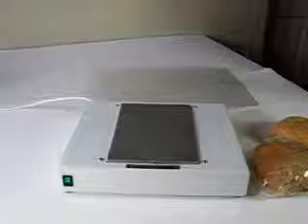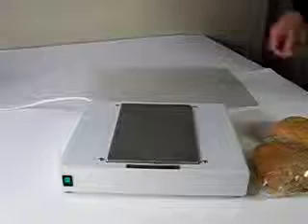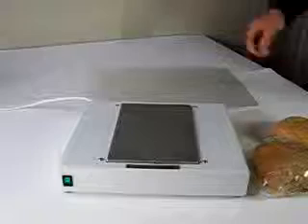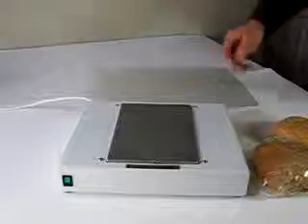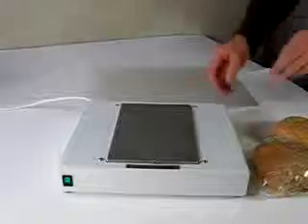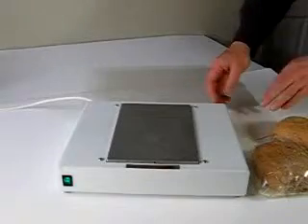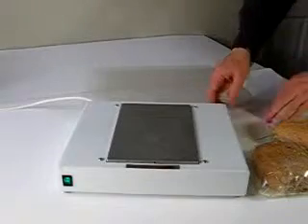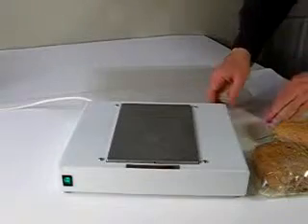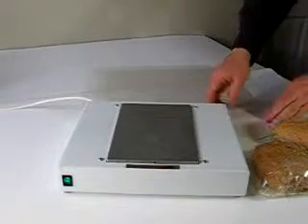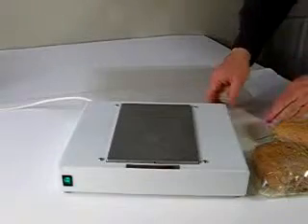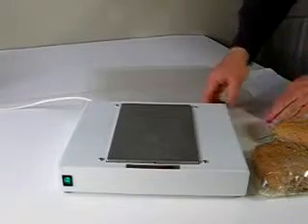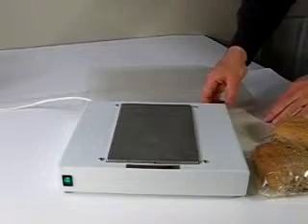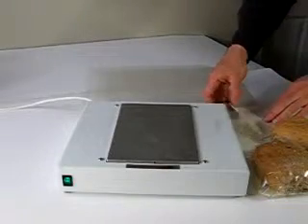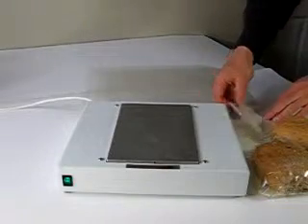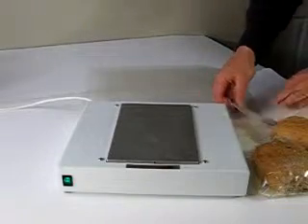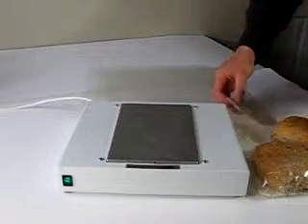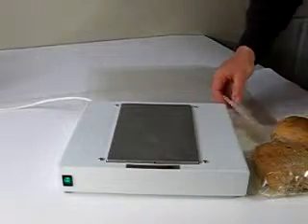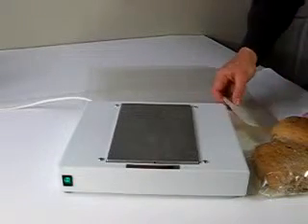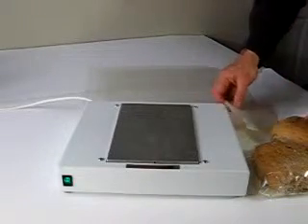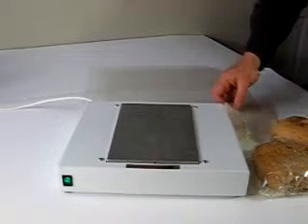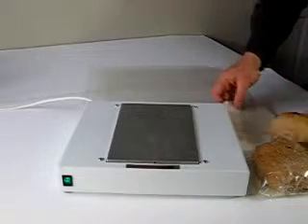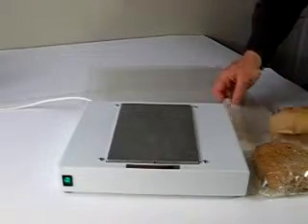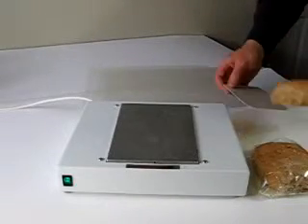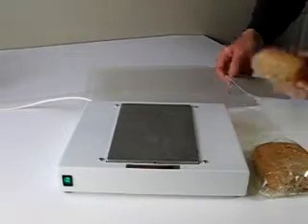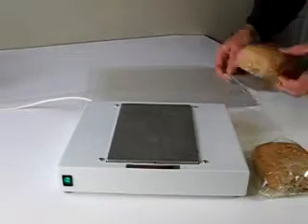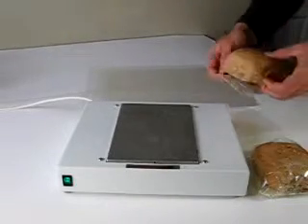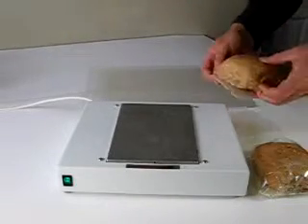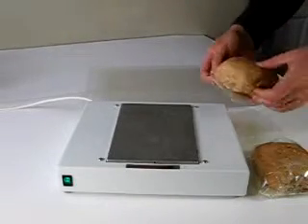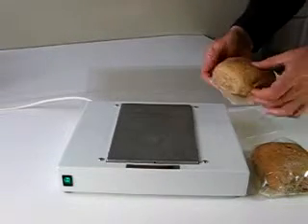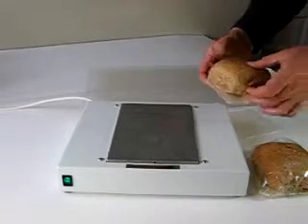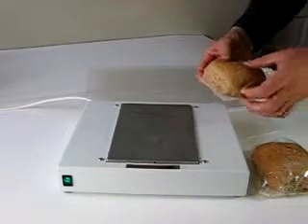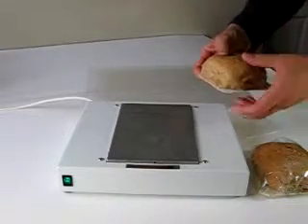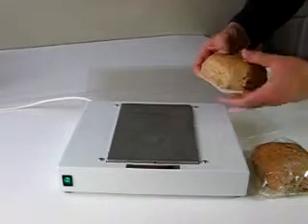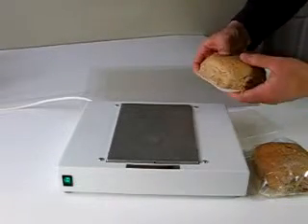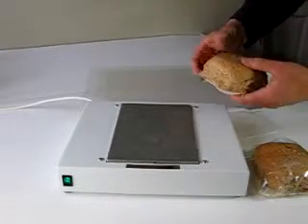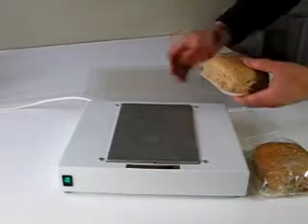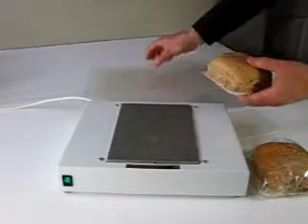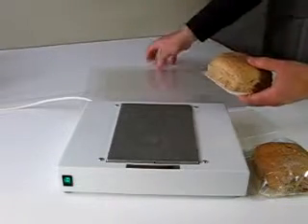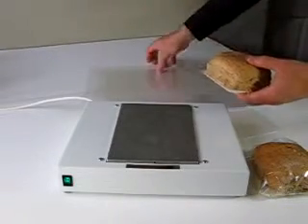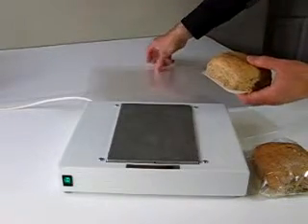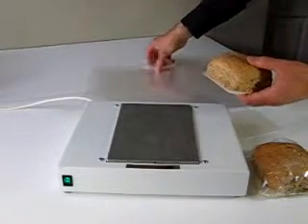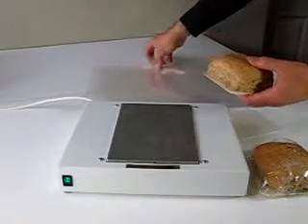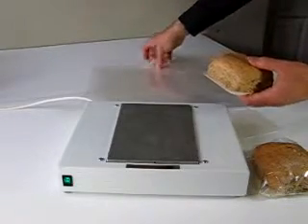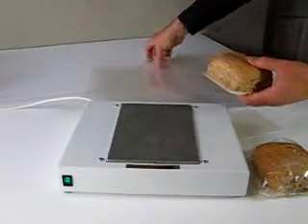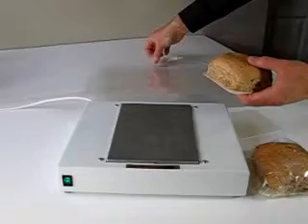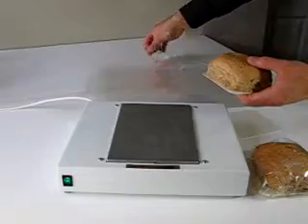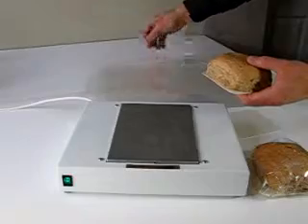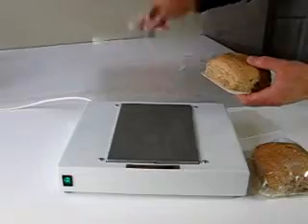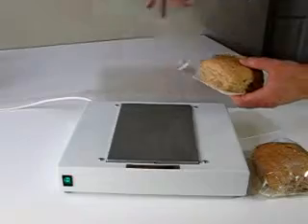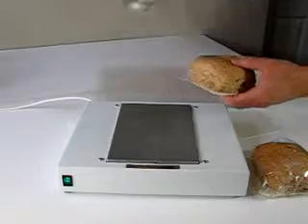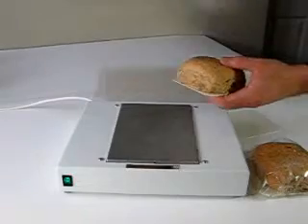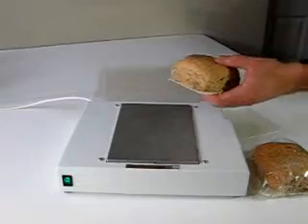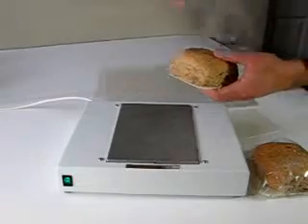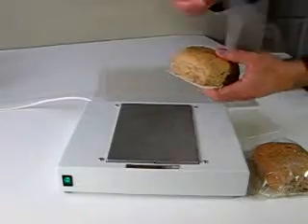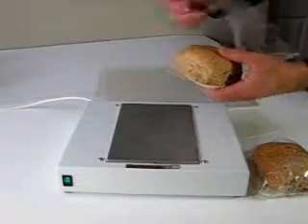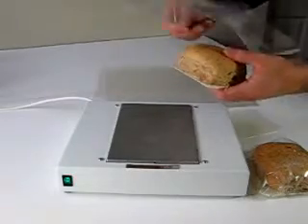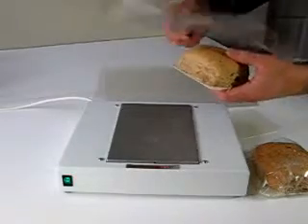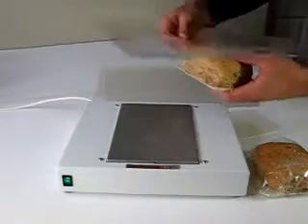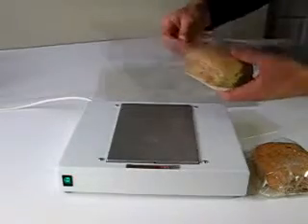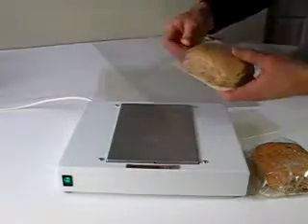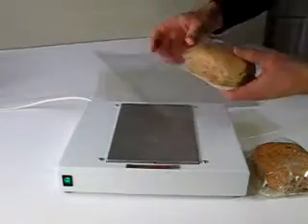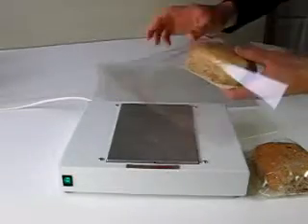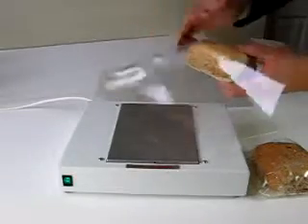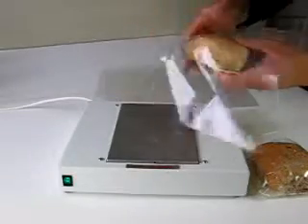Thank you for watching our snack wrap video. Place the food item on the card and wrap the film around the product.